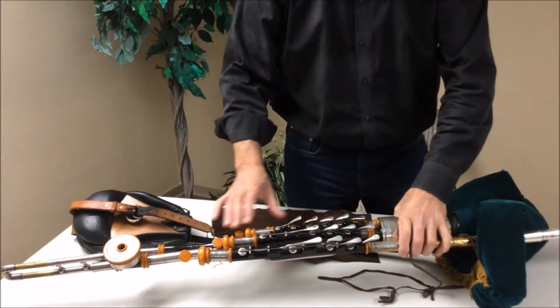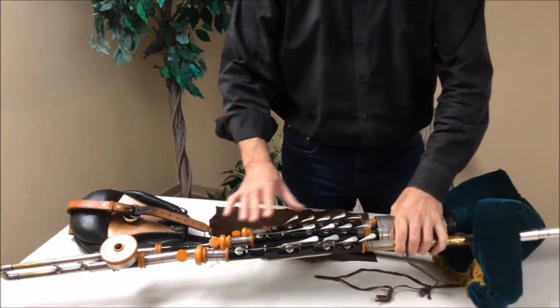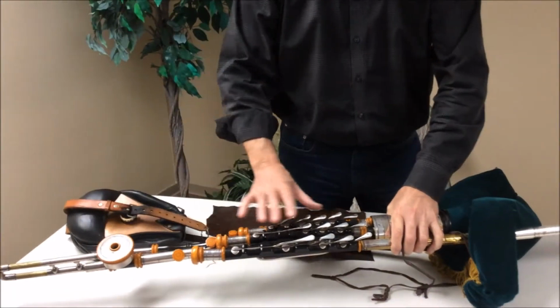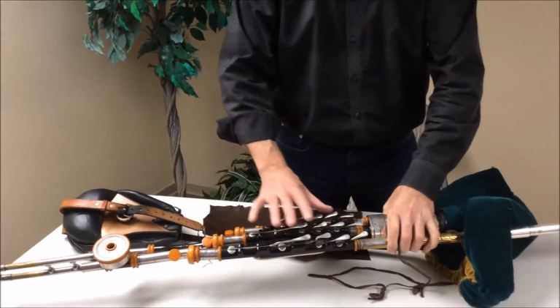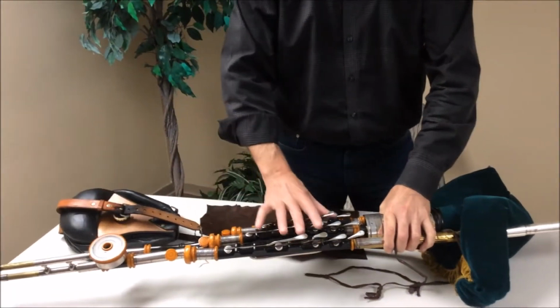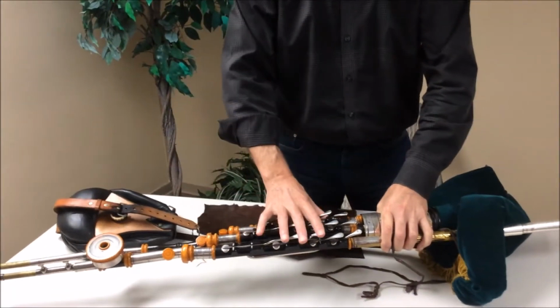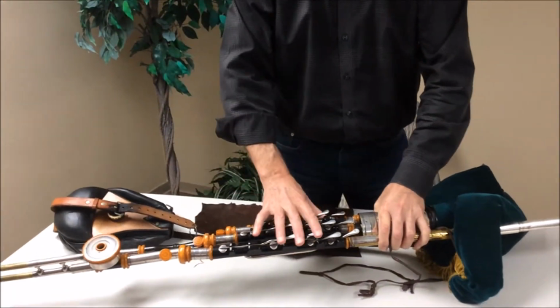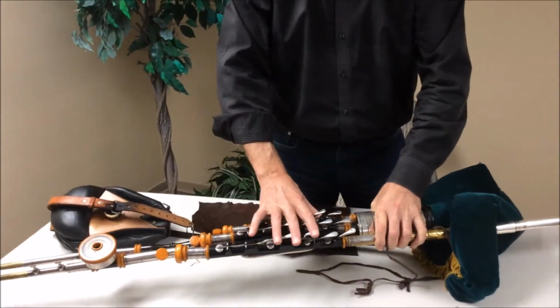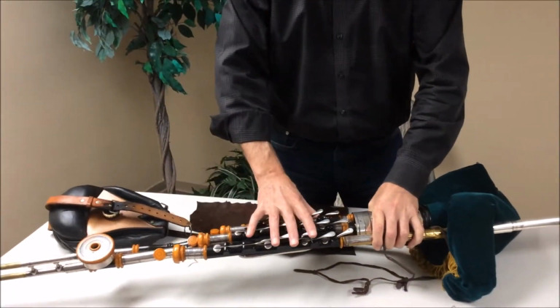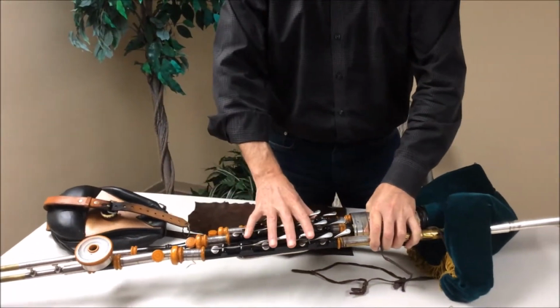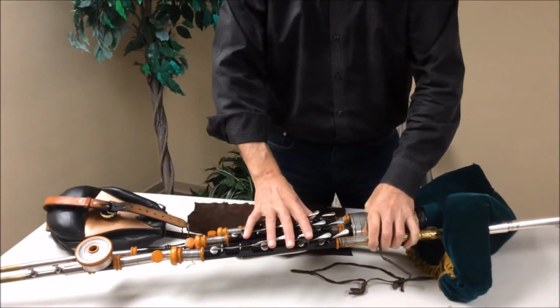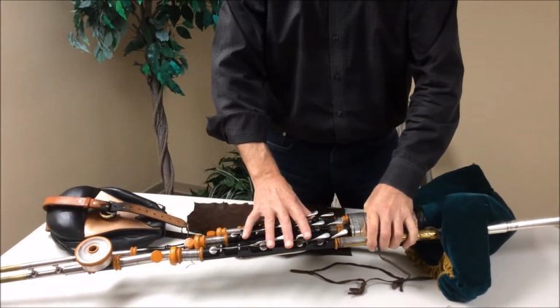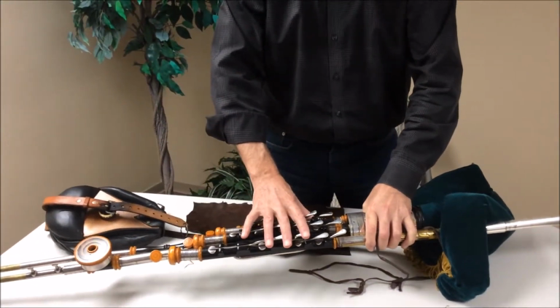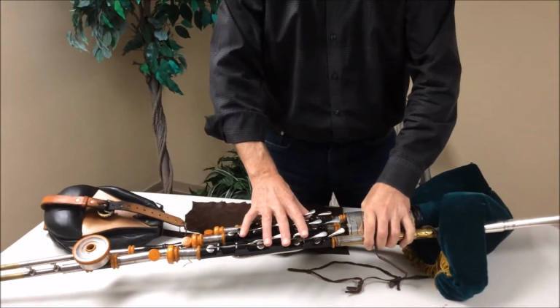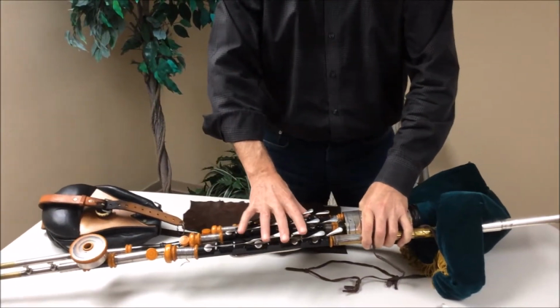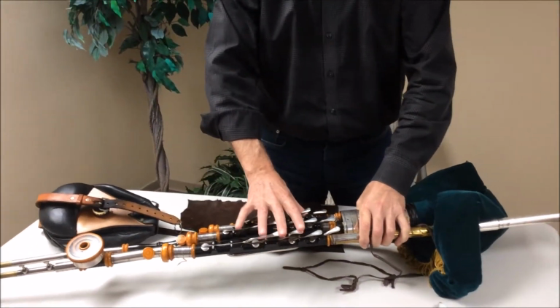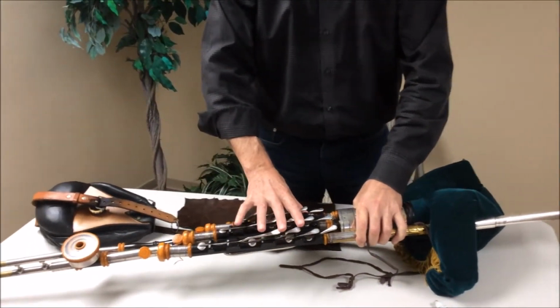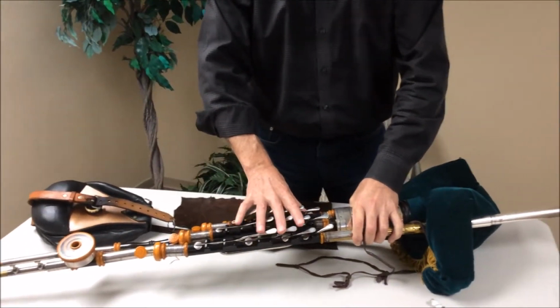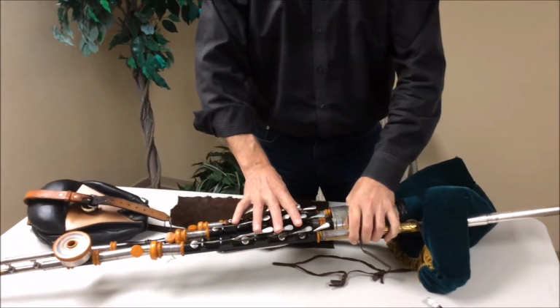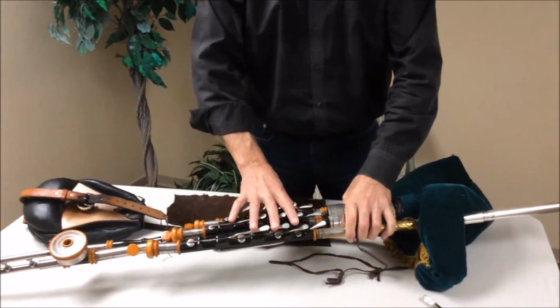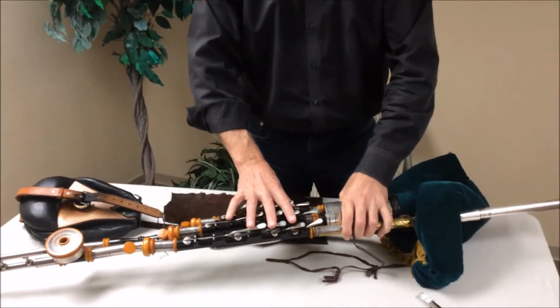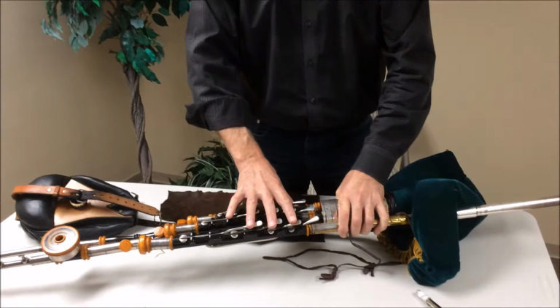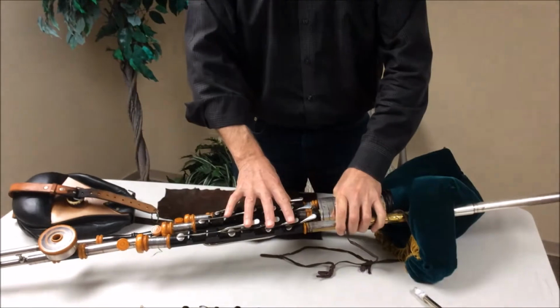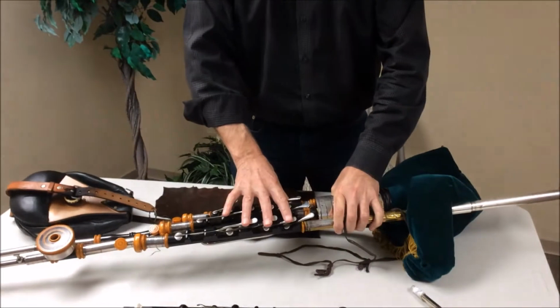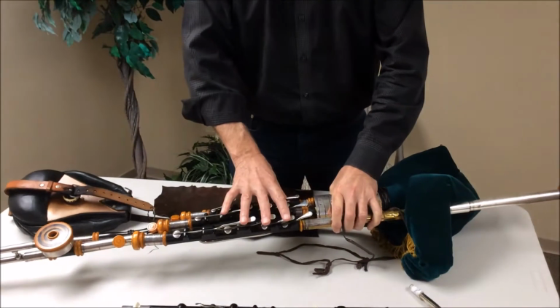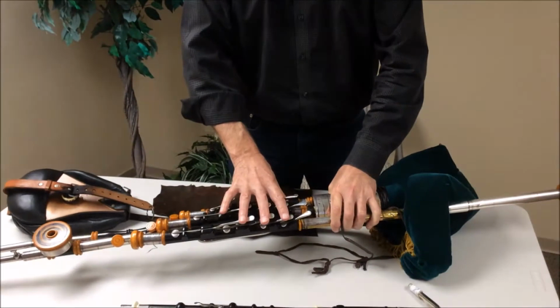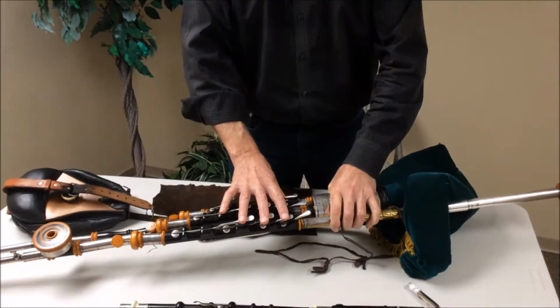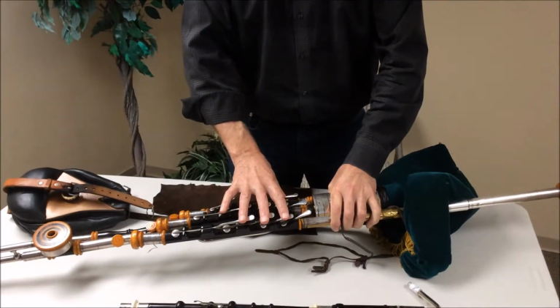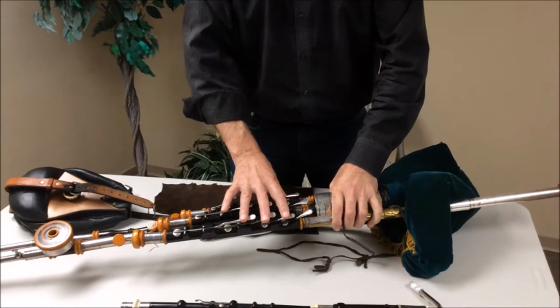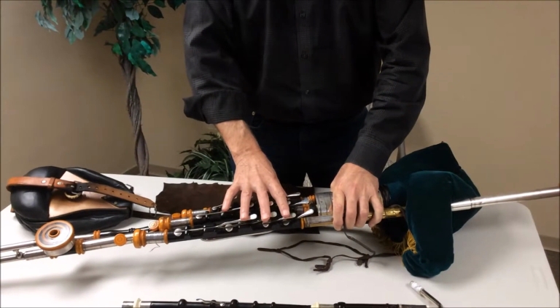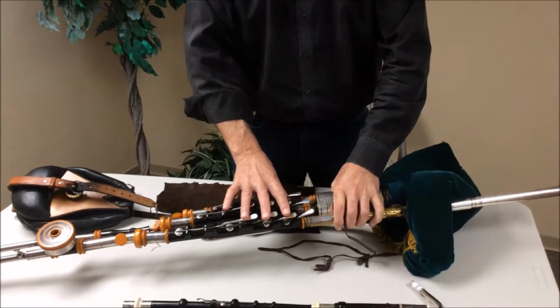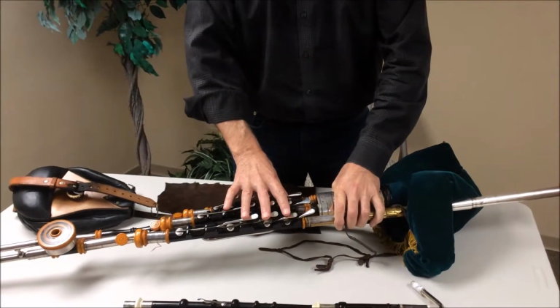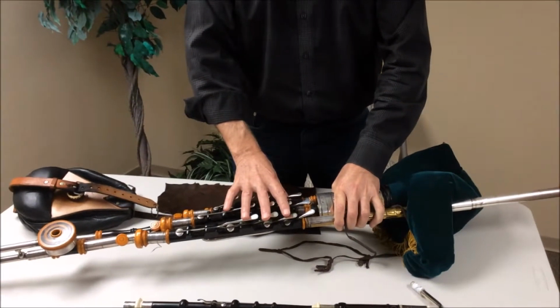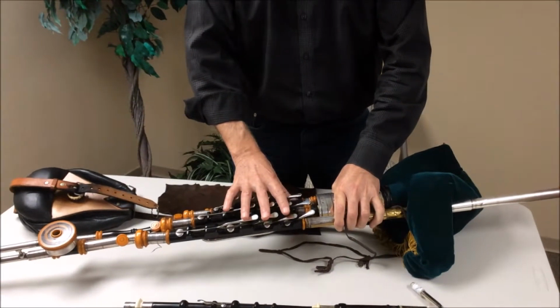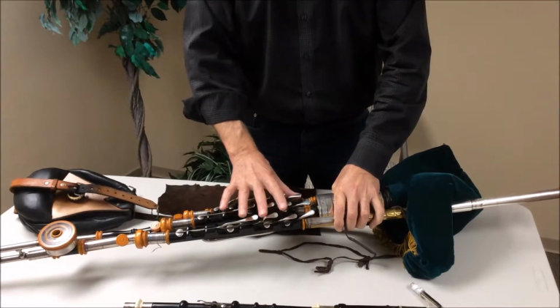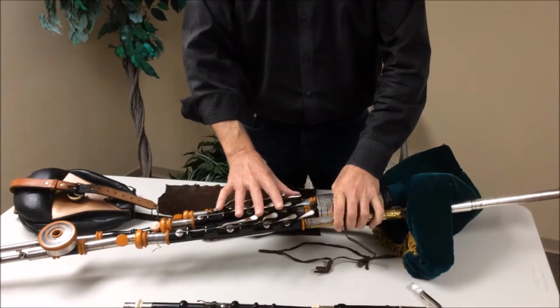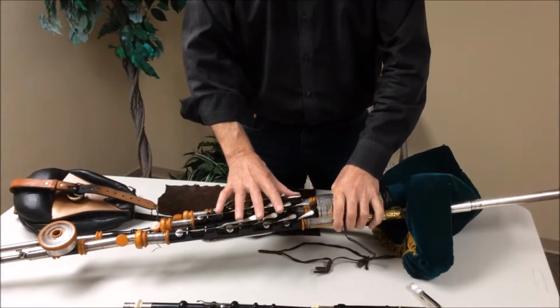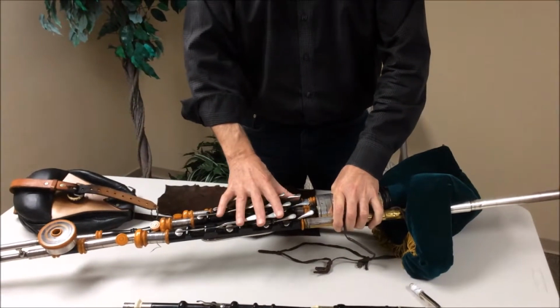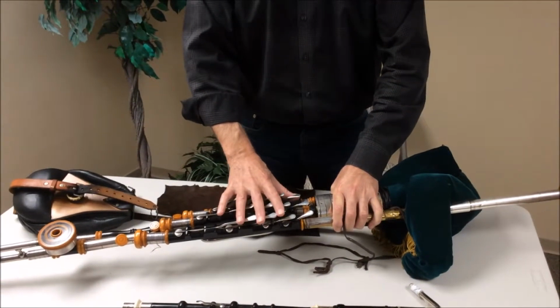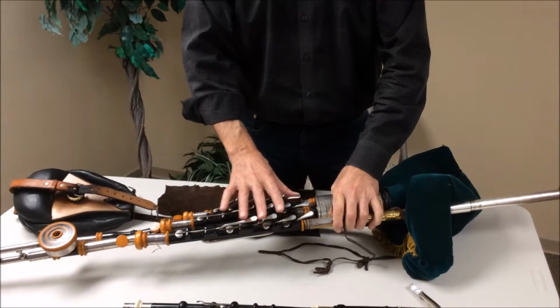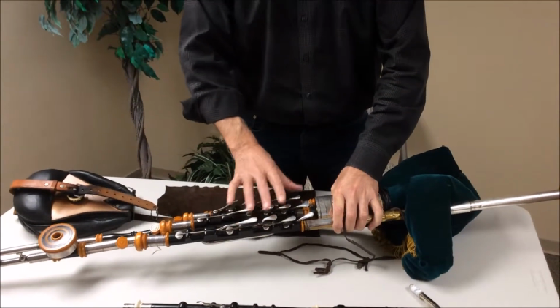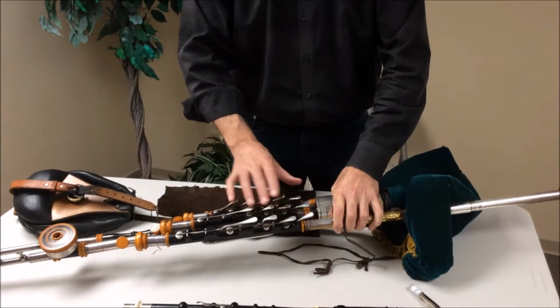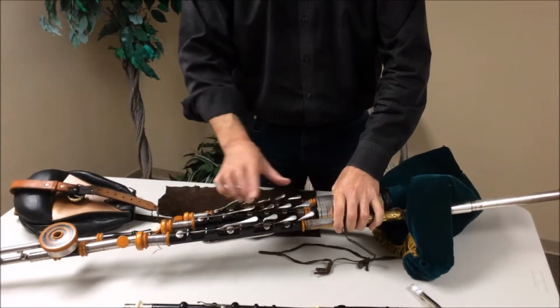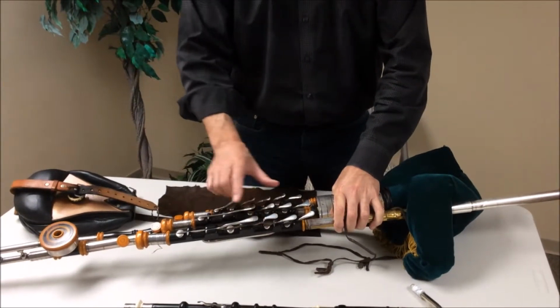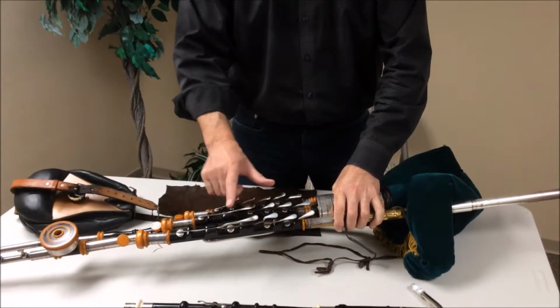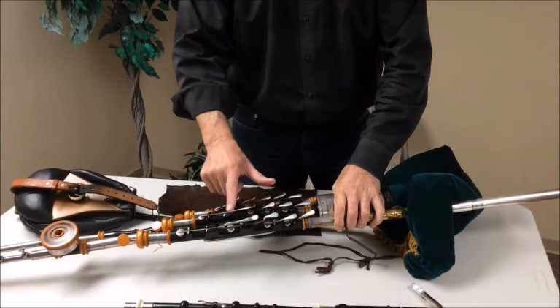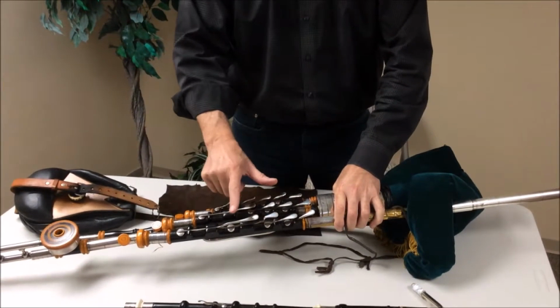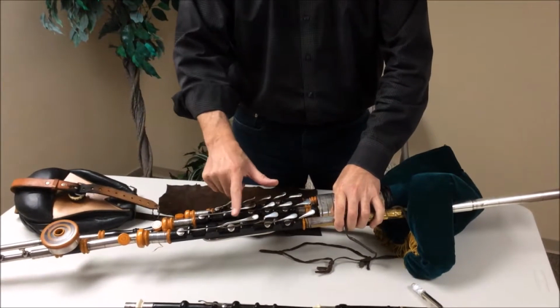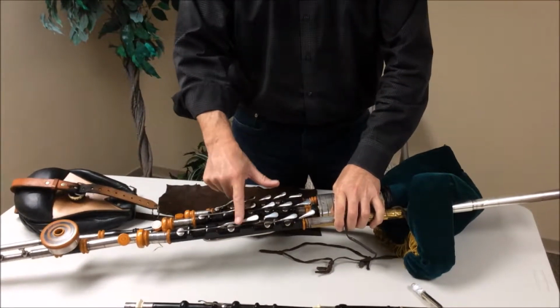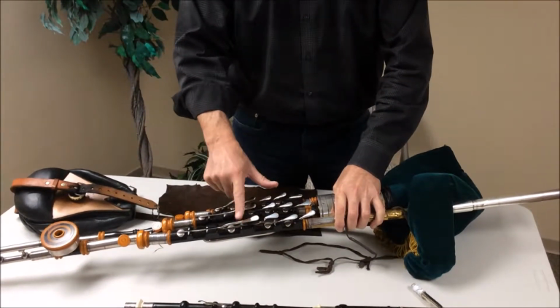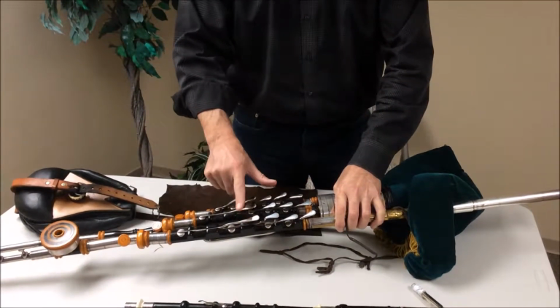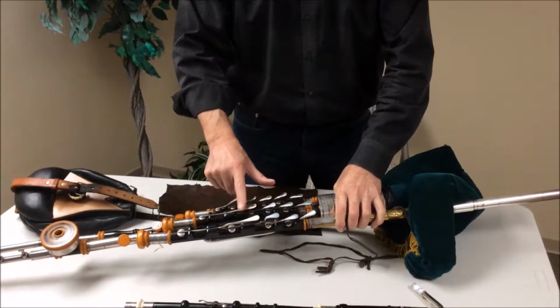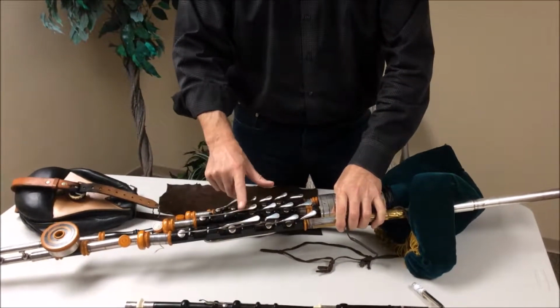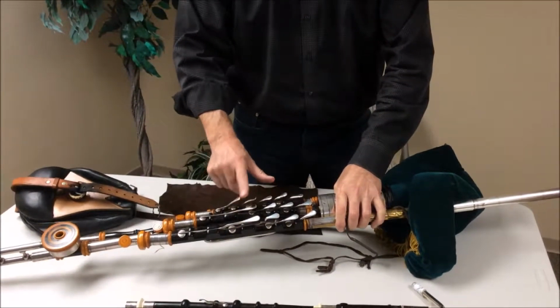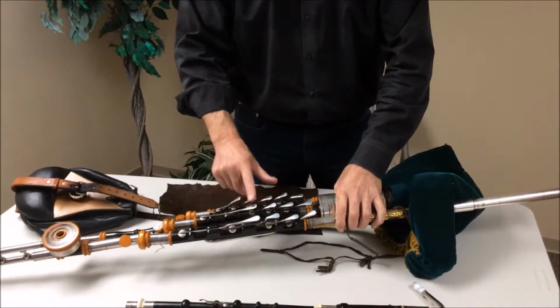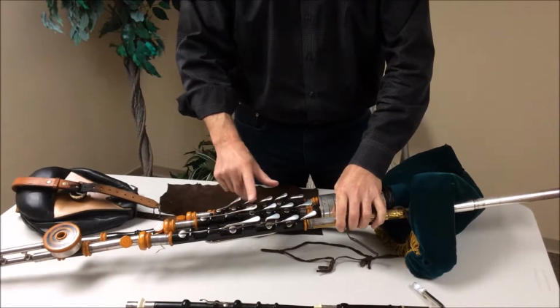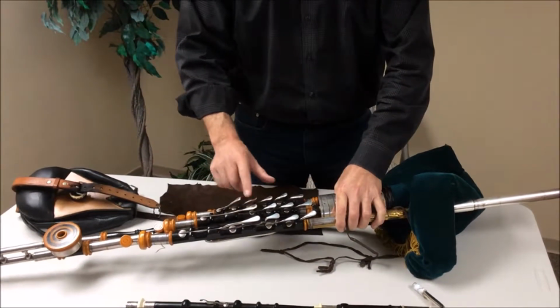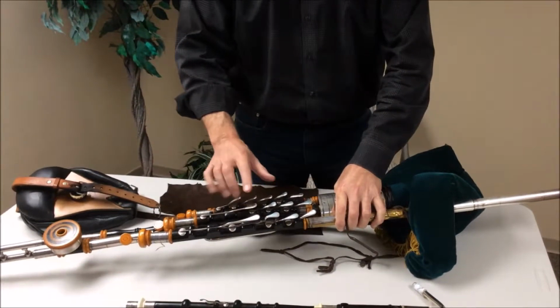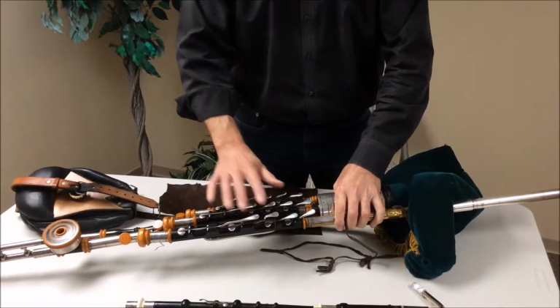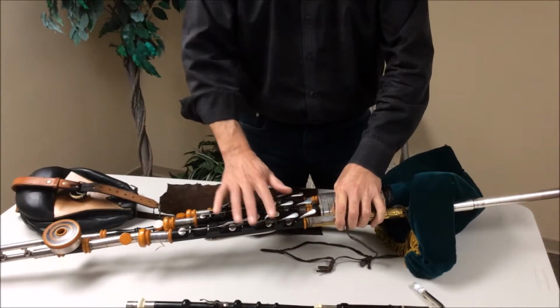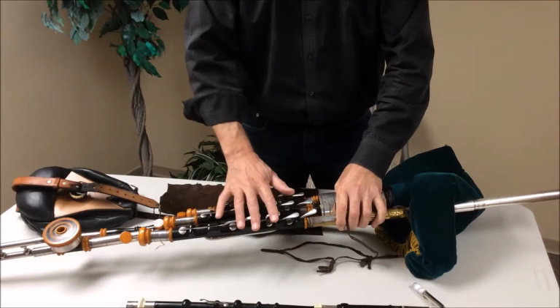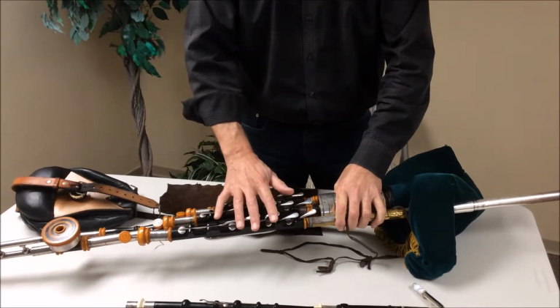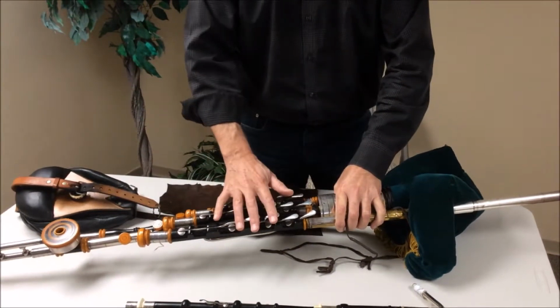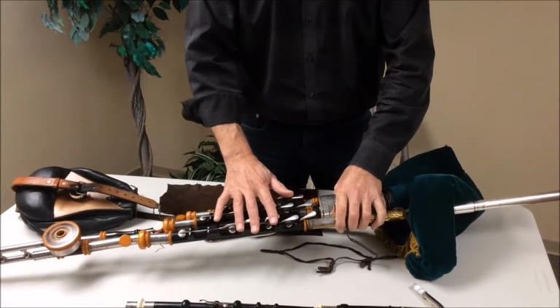And on top of that, there is a system of chords called regulators. Again, three of these.